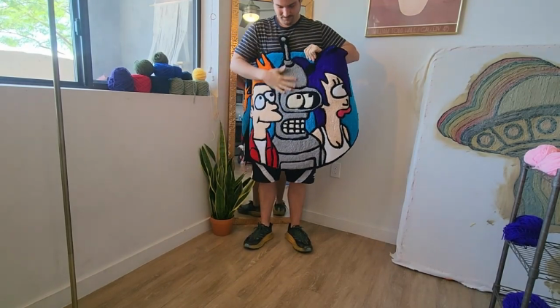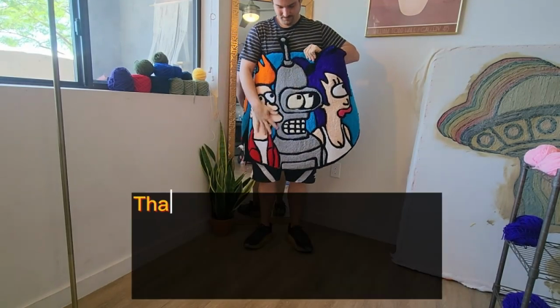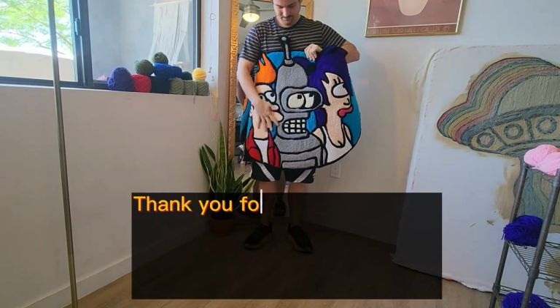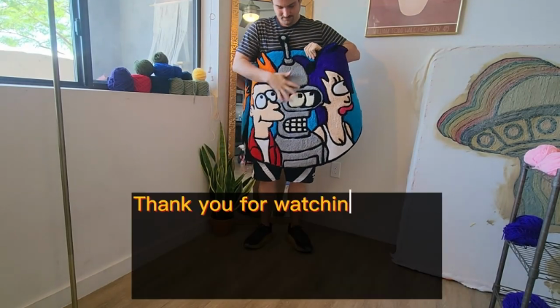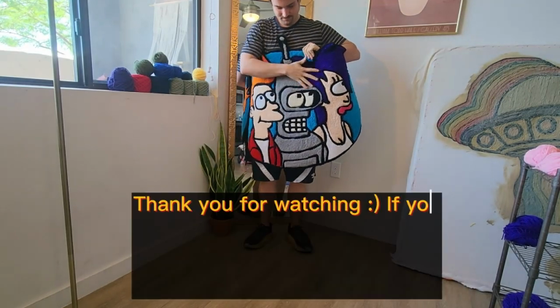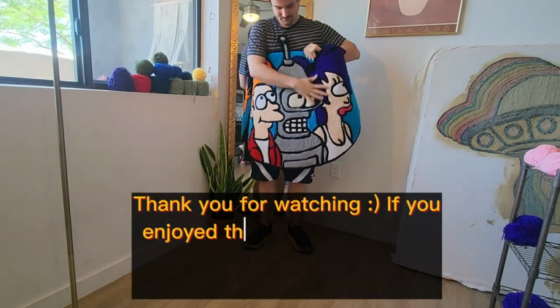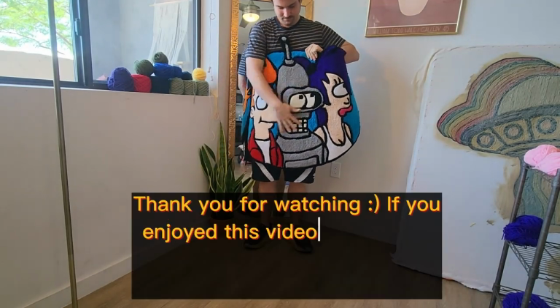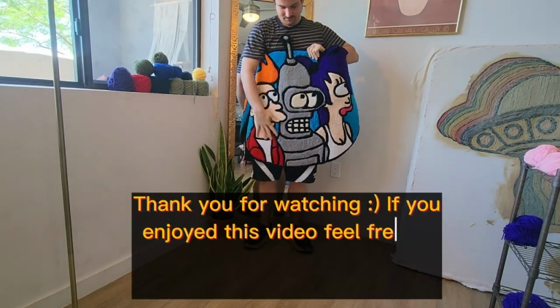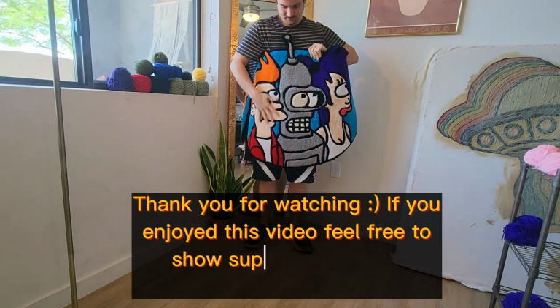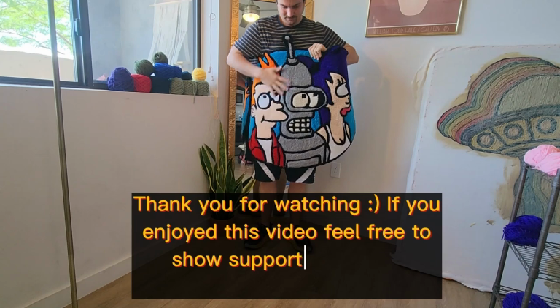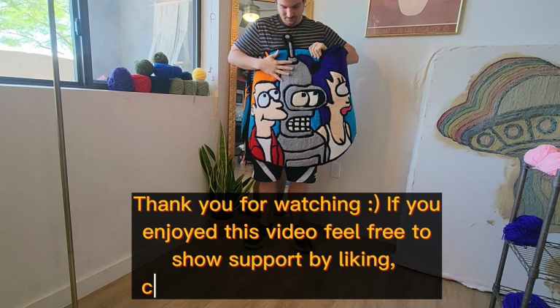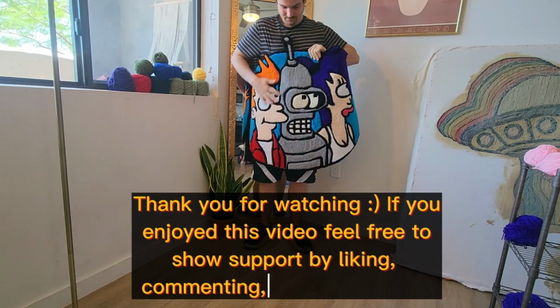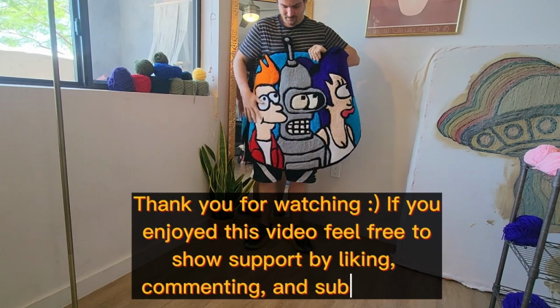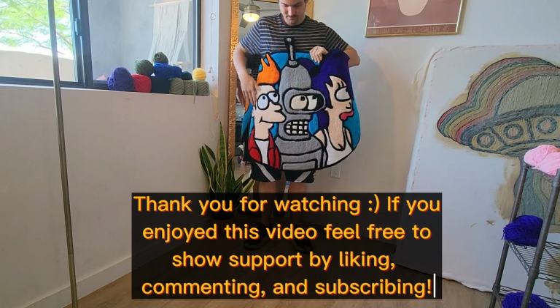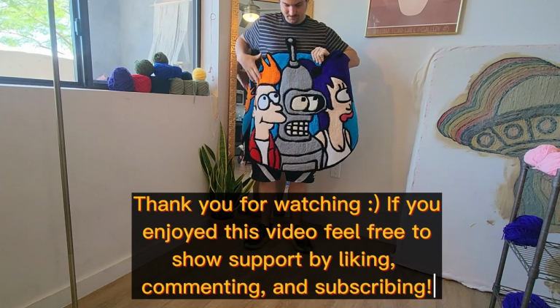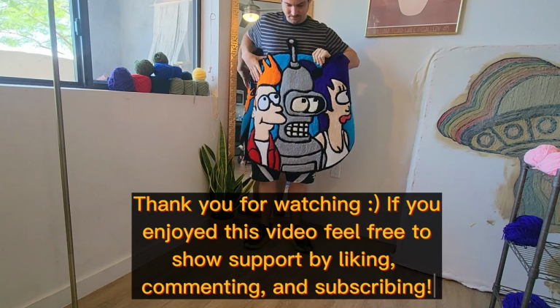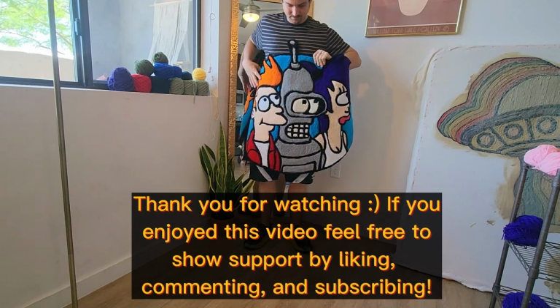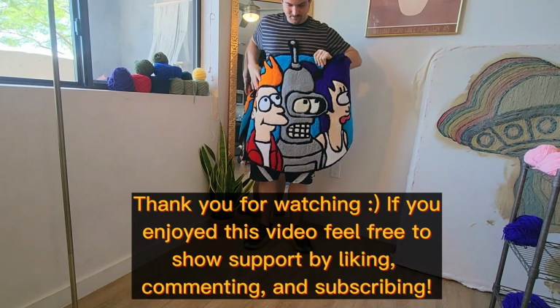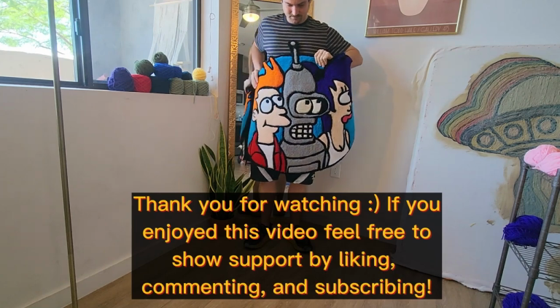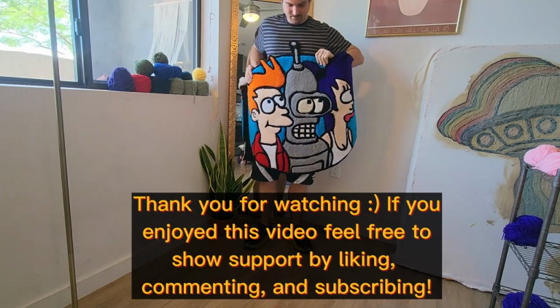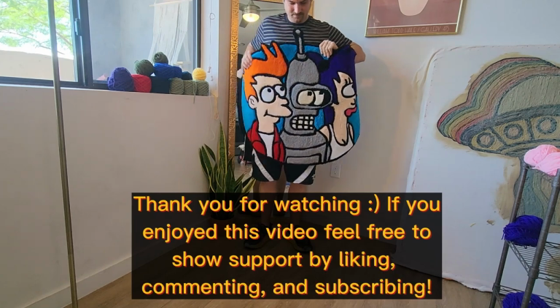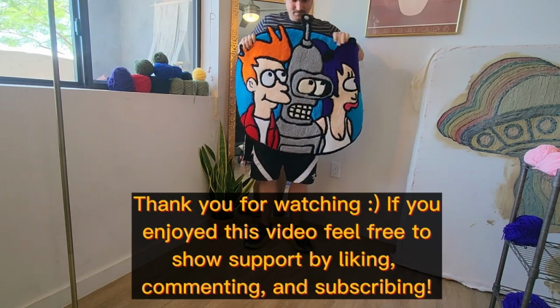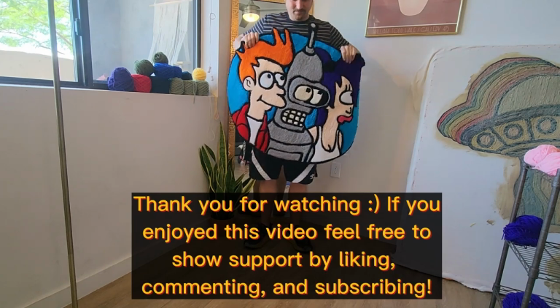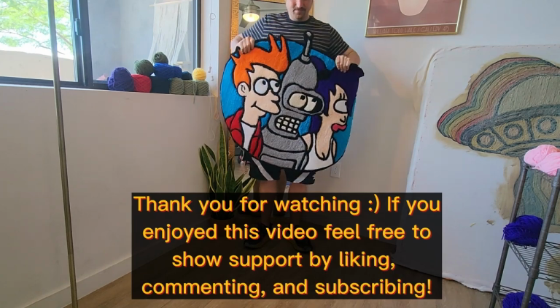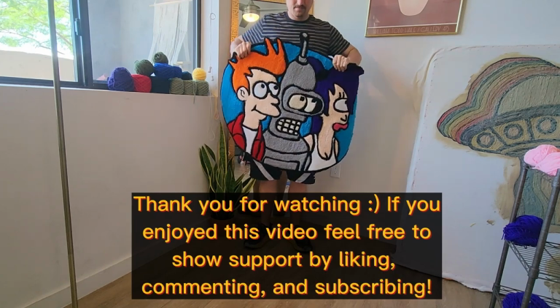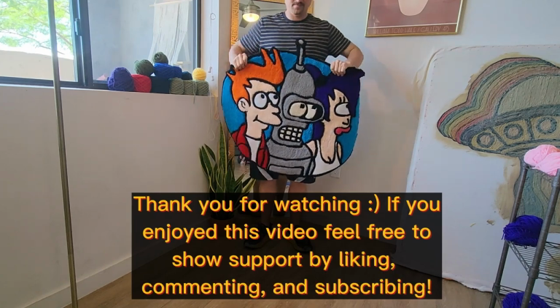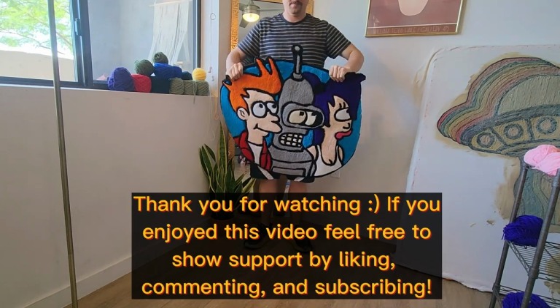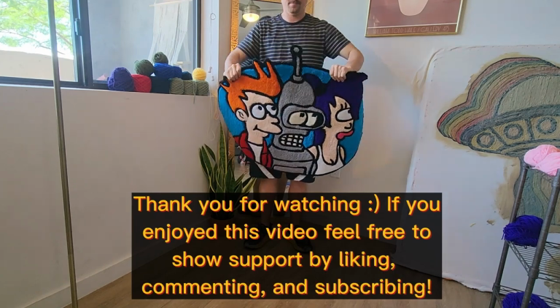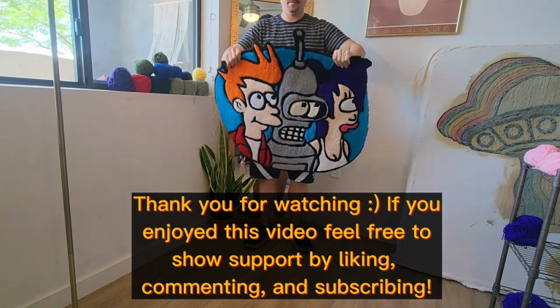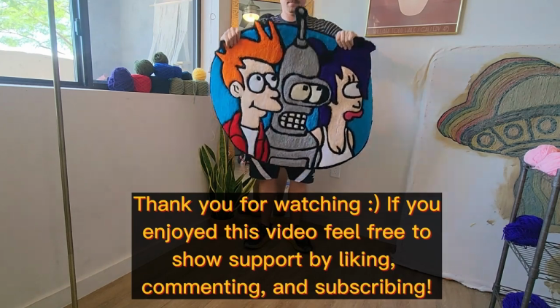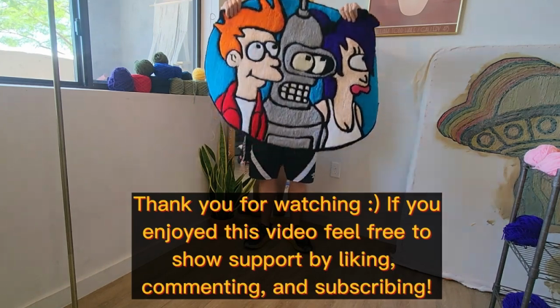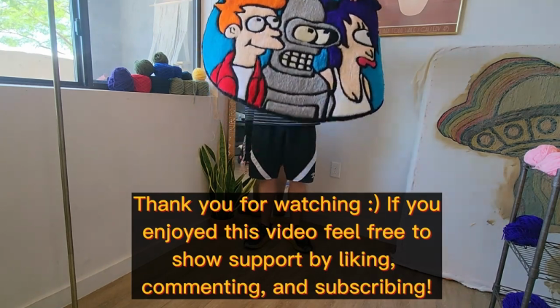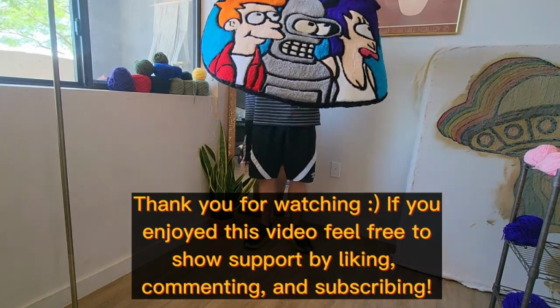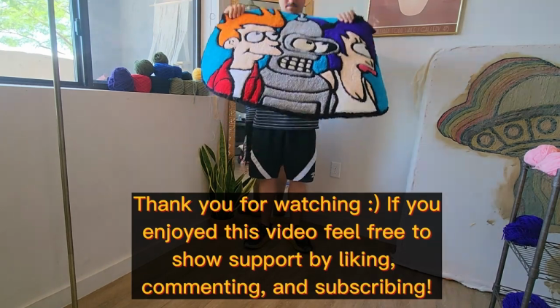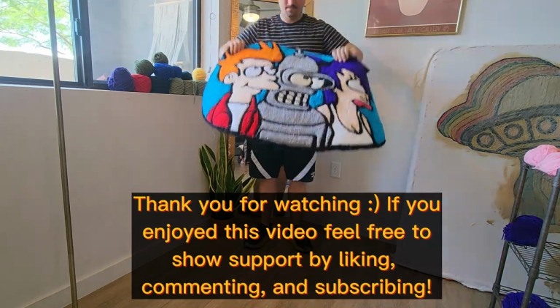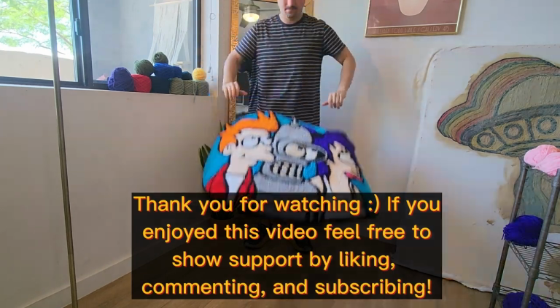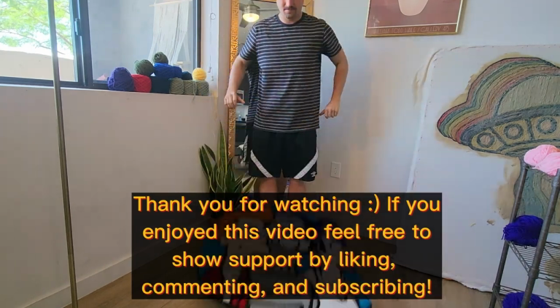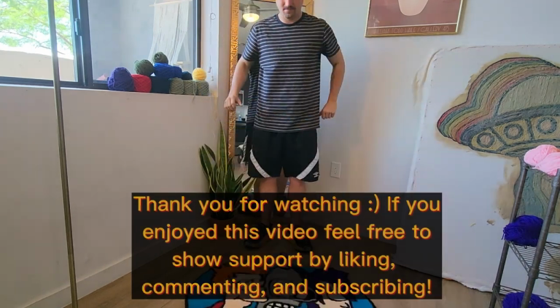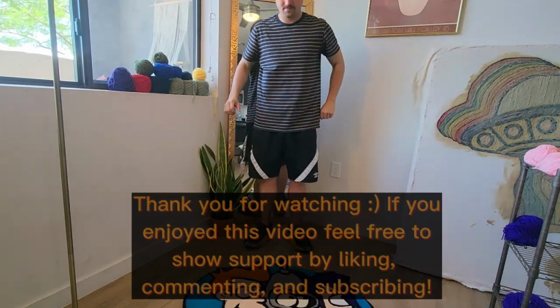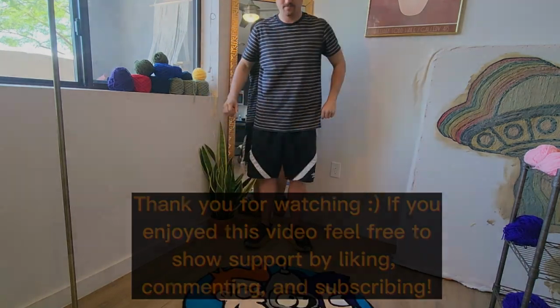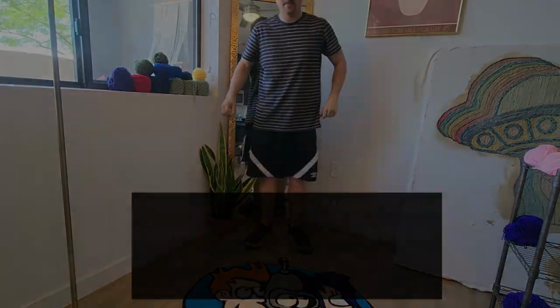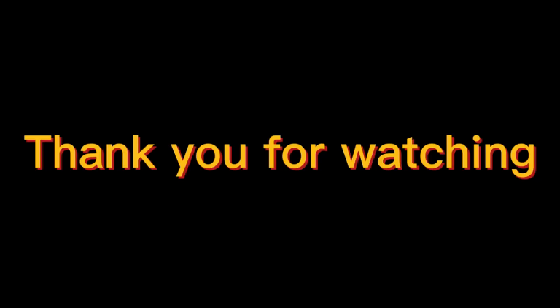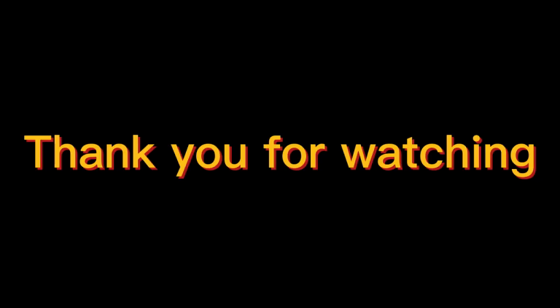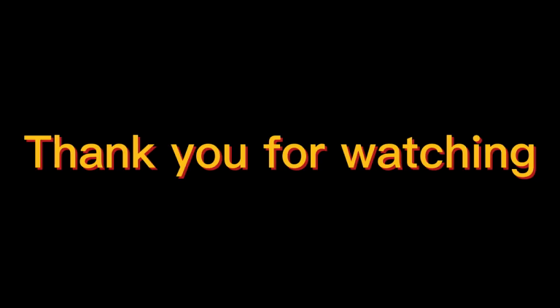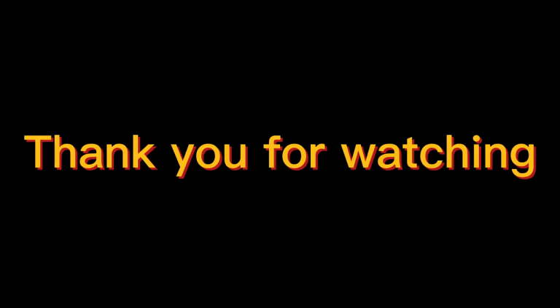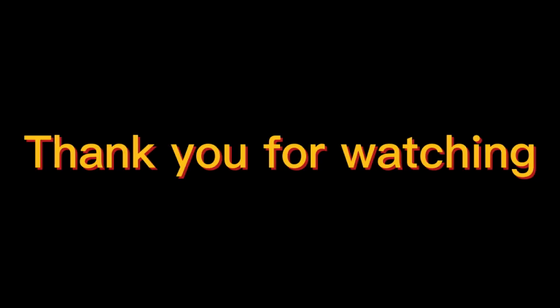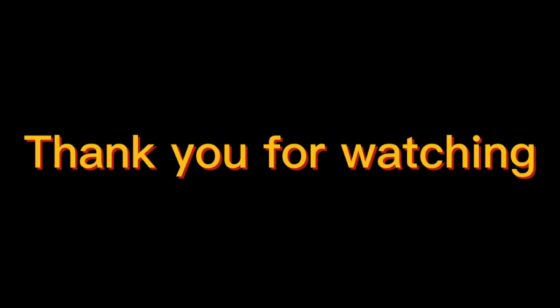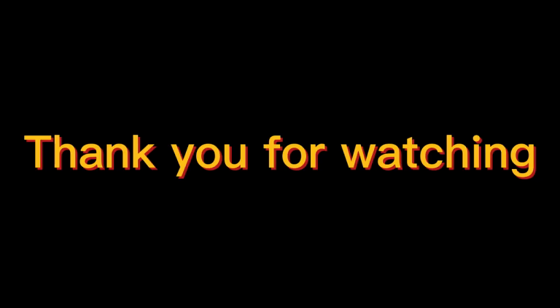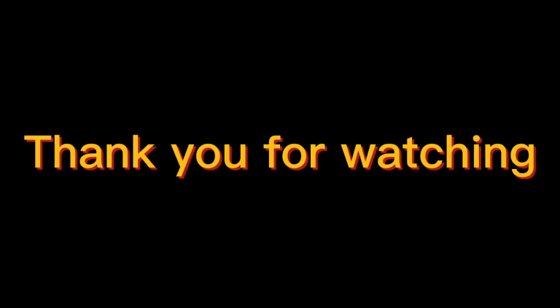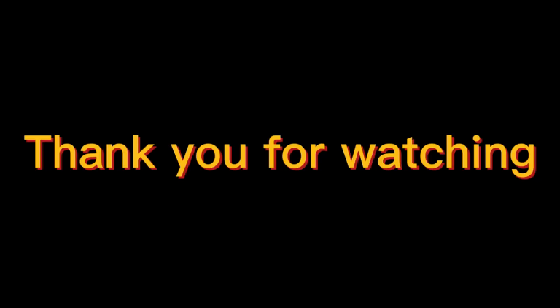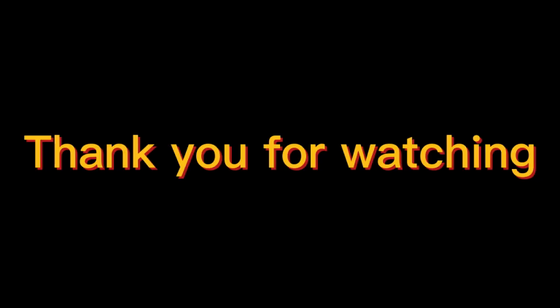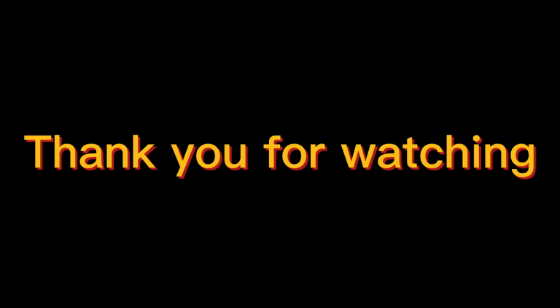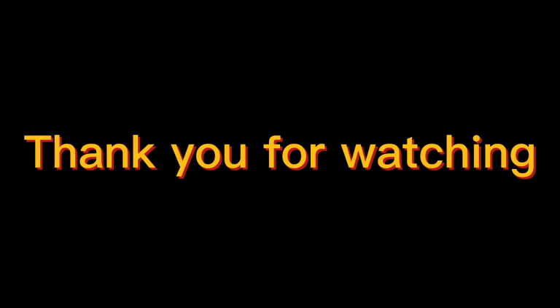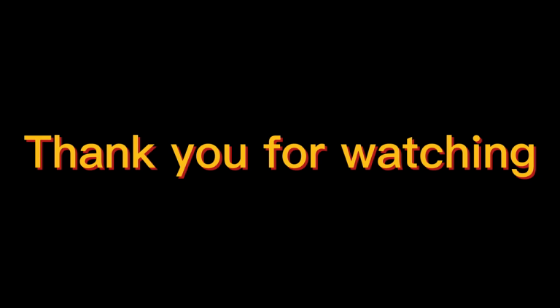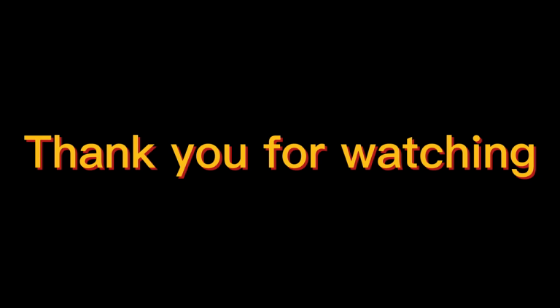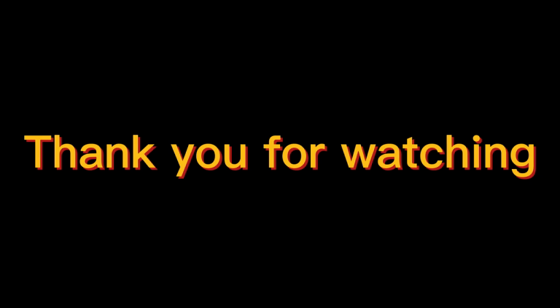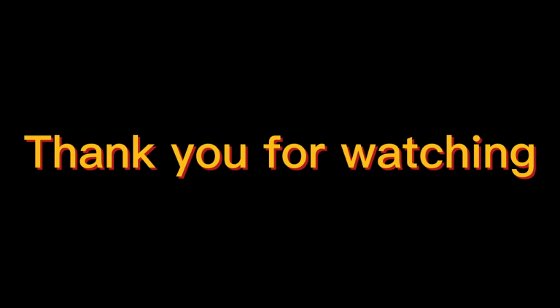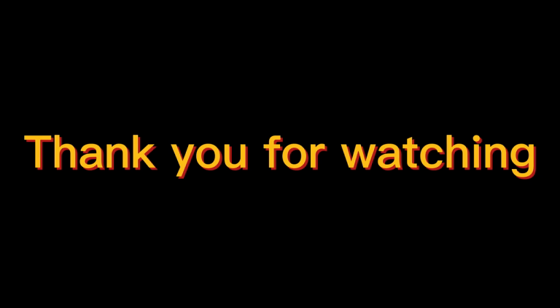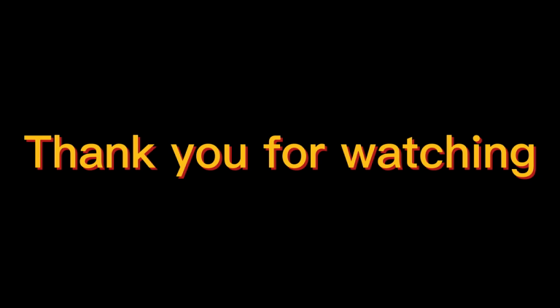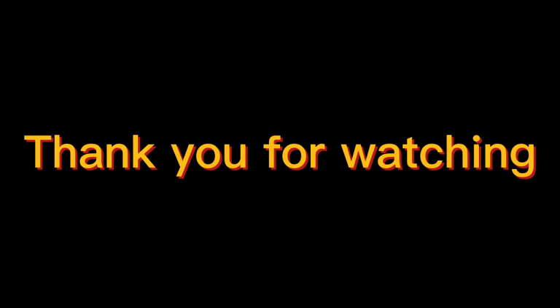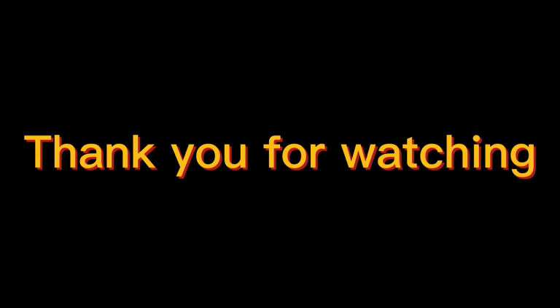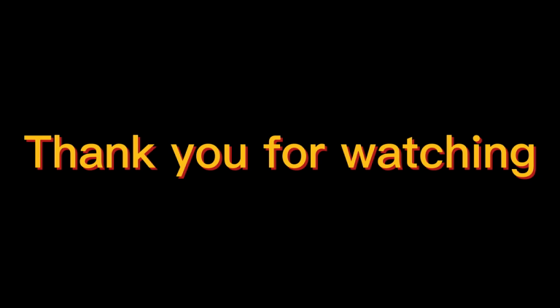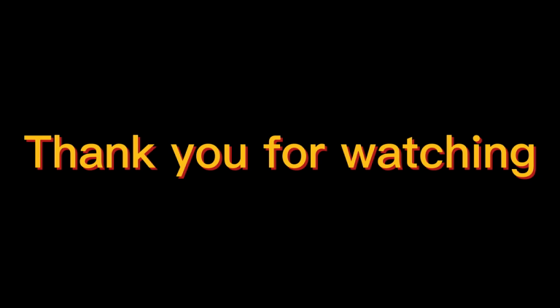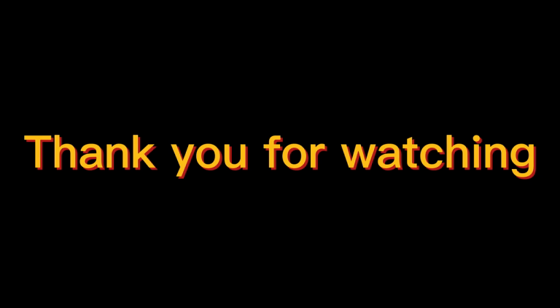There you have it — finished Futurama piece. I couldn't be any happier with it; it's absolutely amazing, my favorite piece. Thanks for watching, bye.